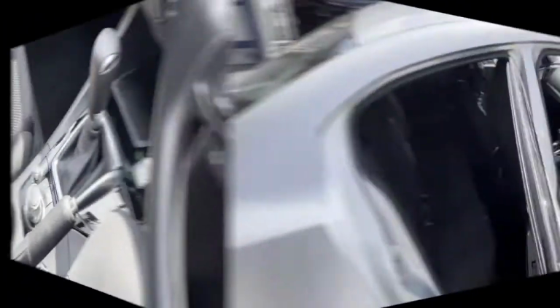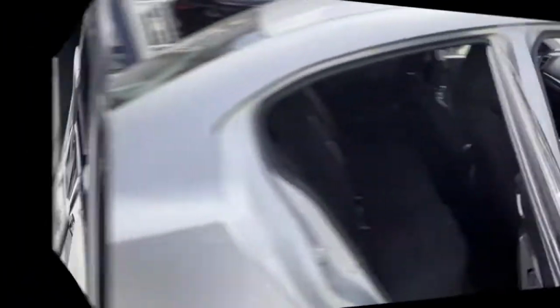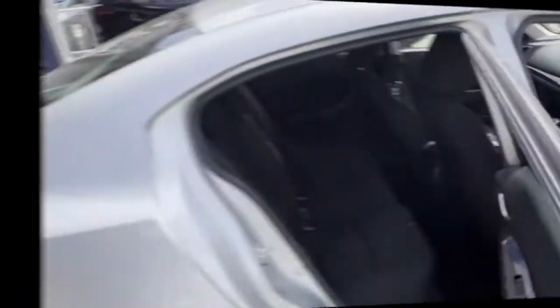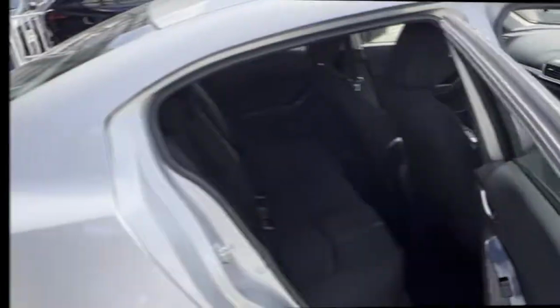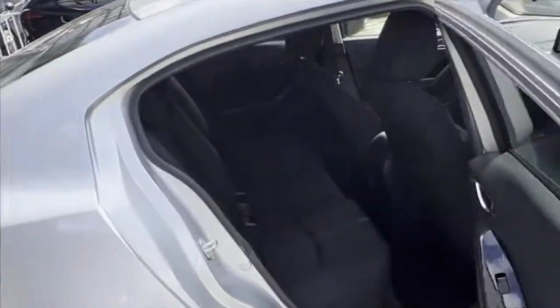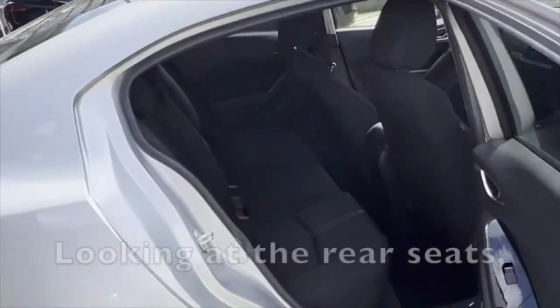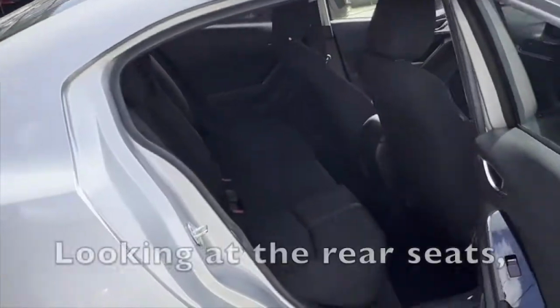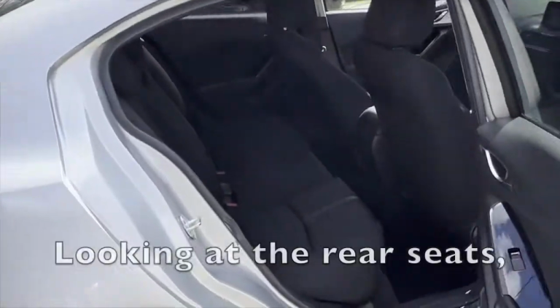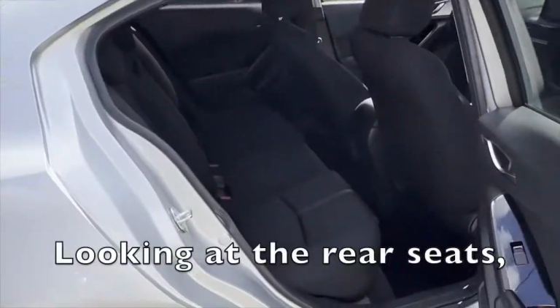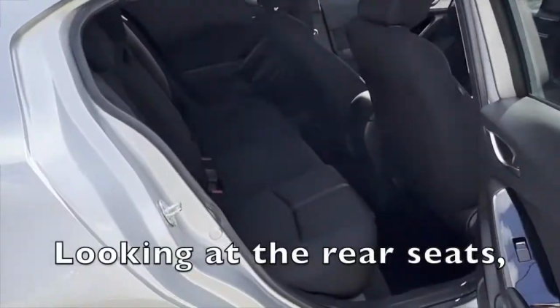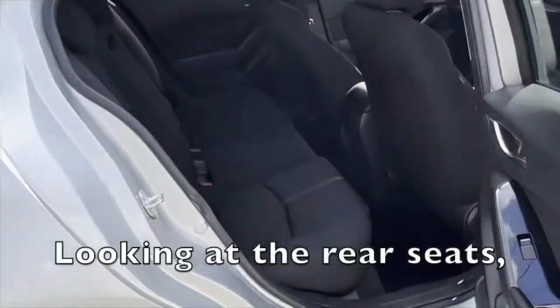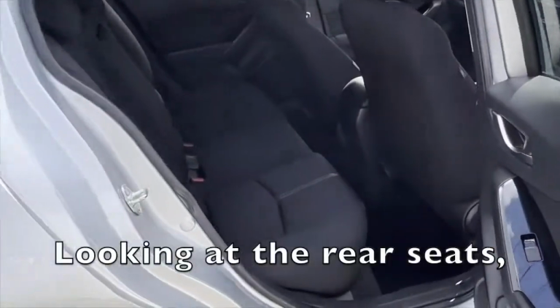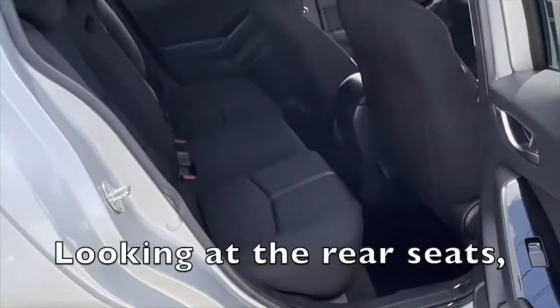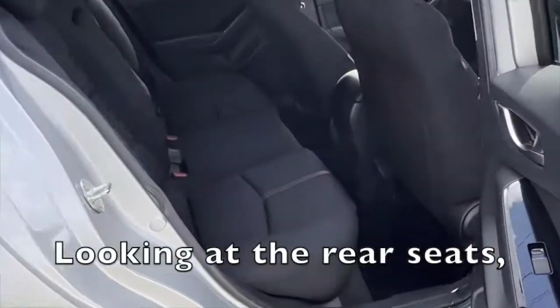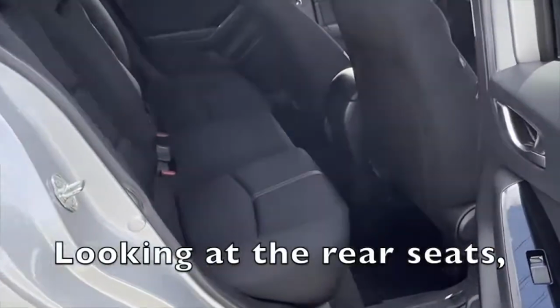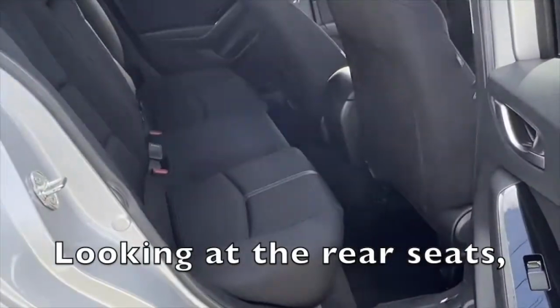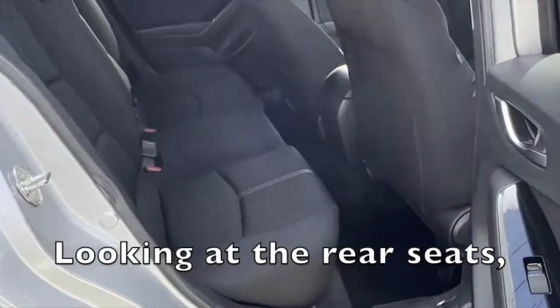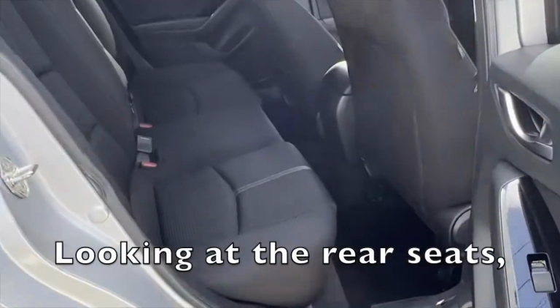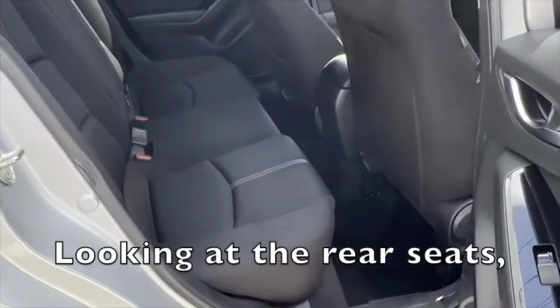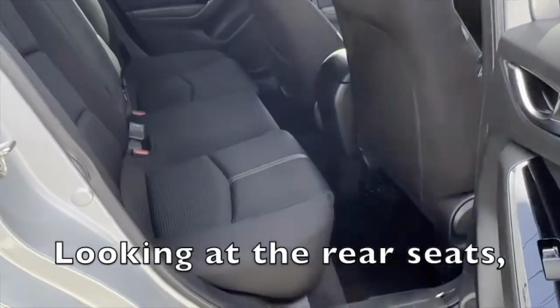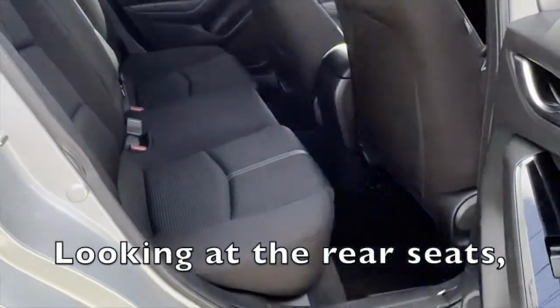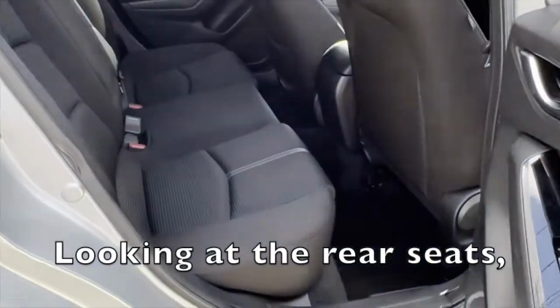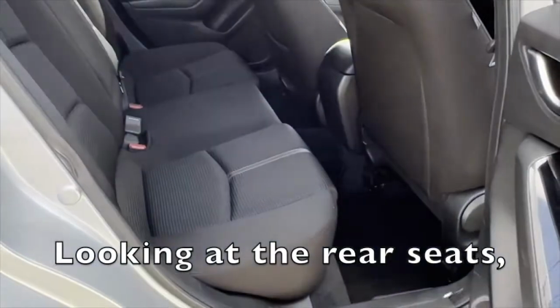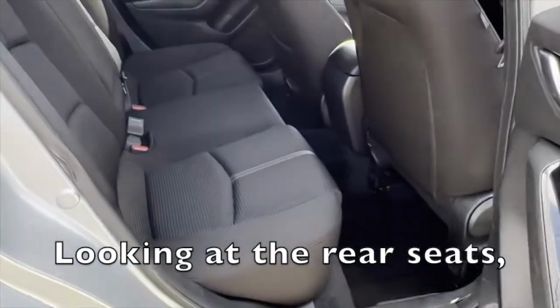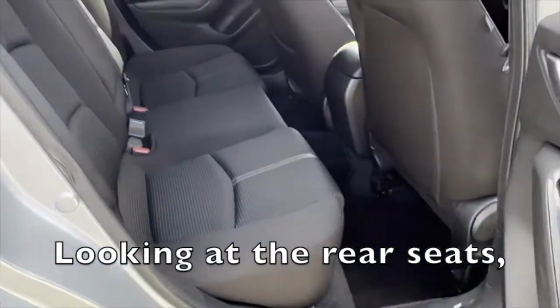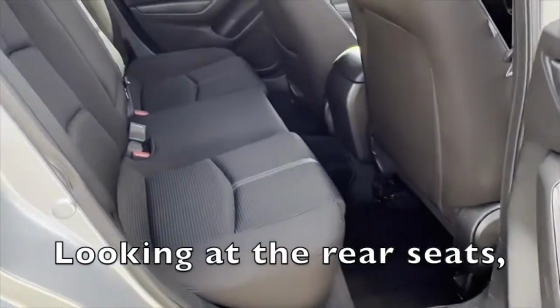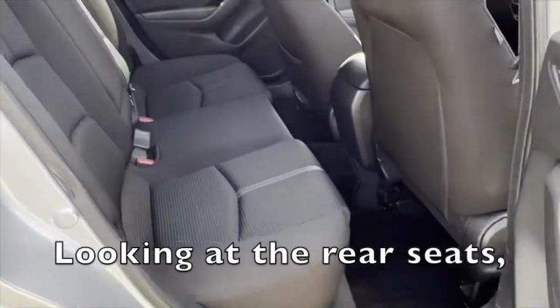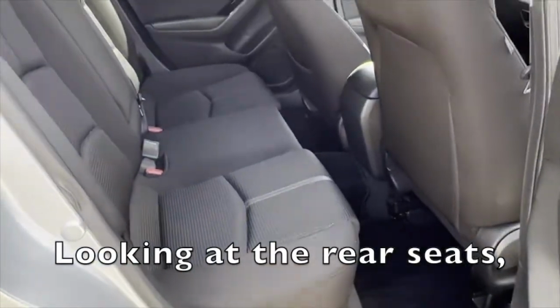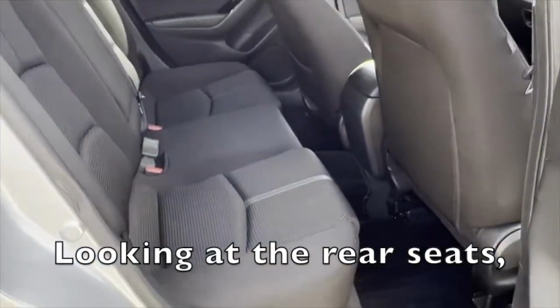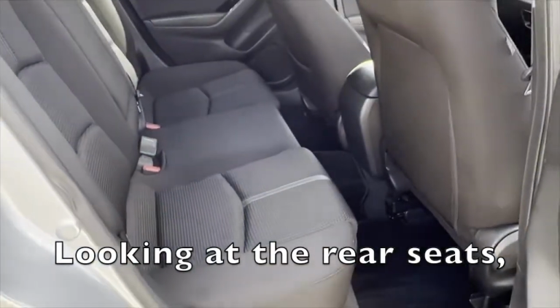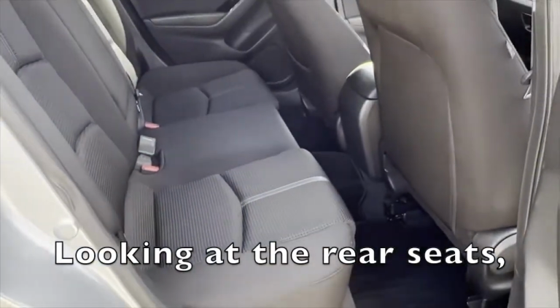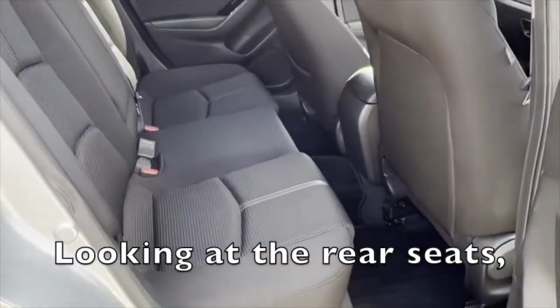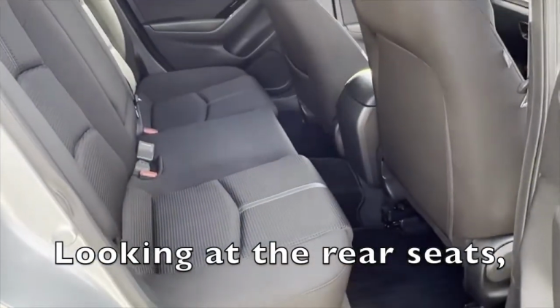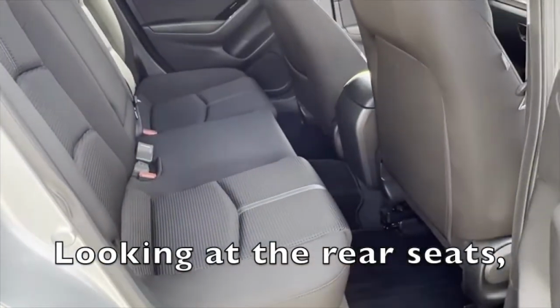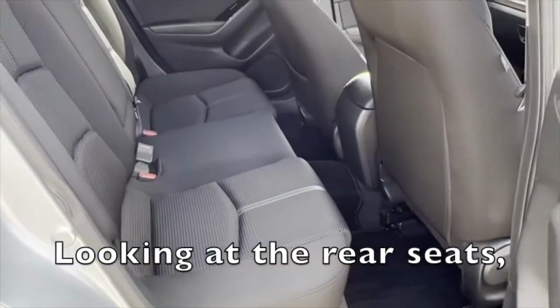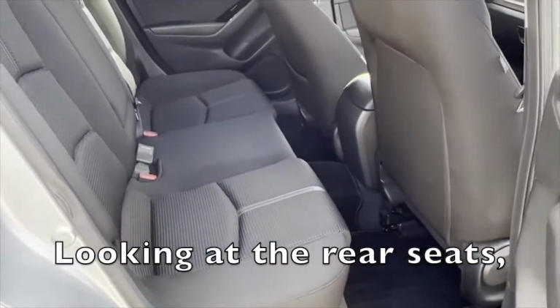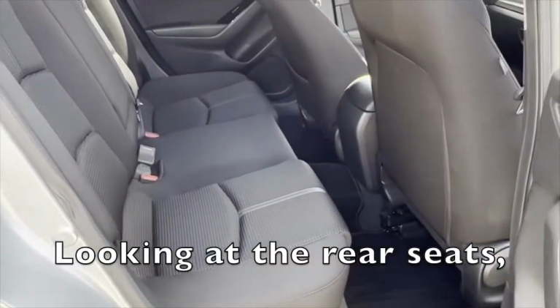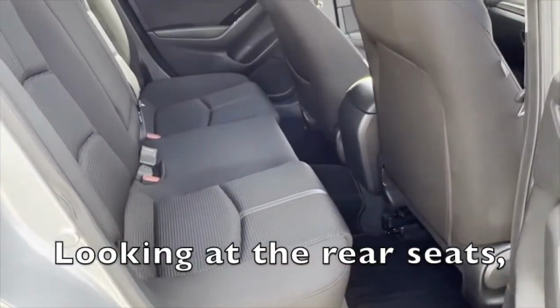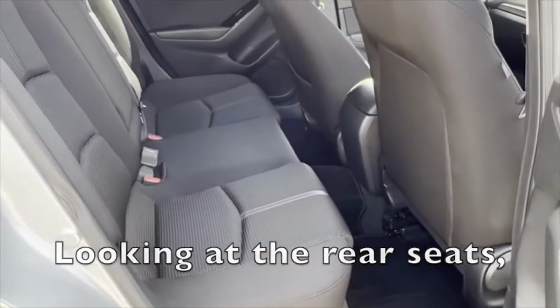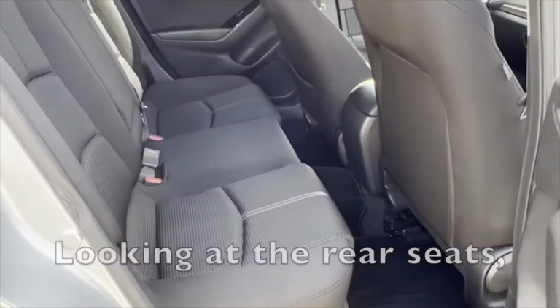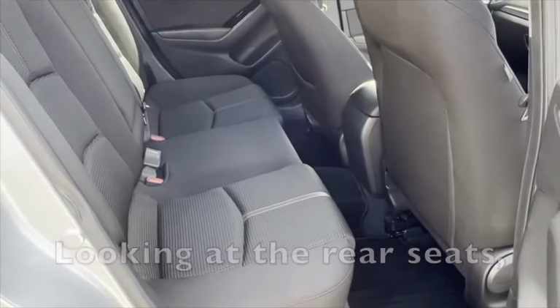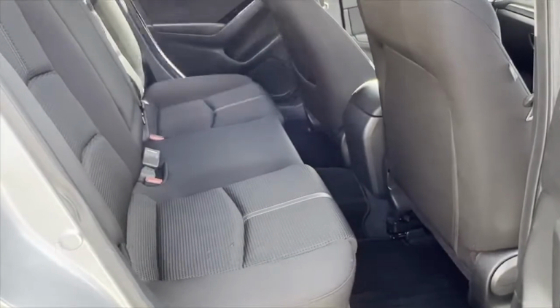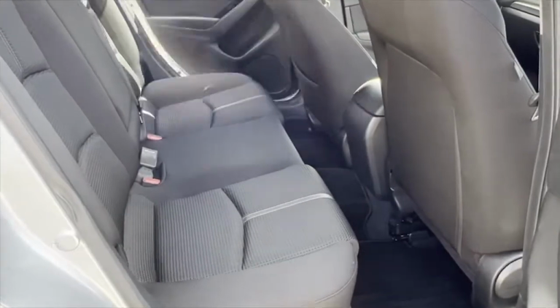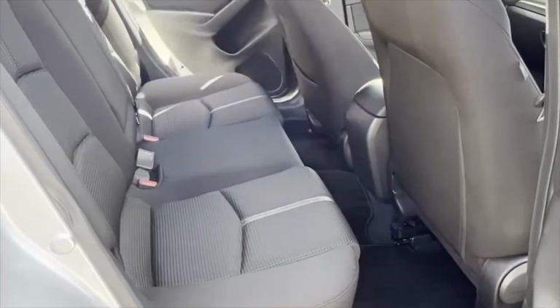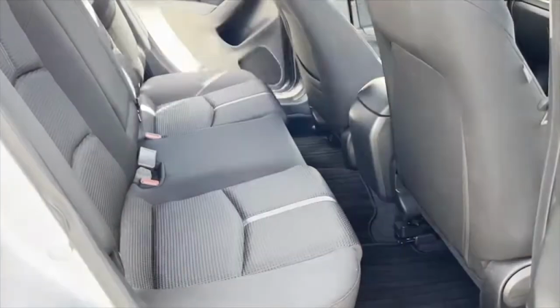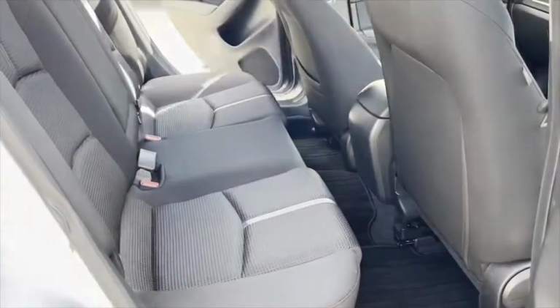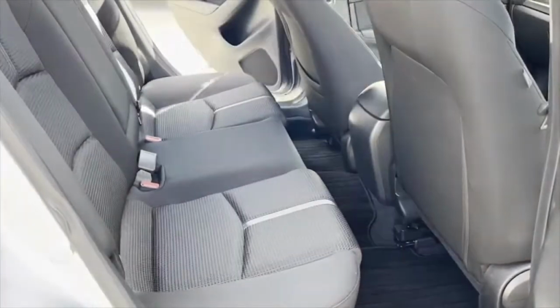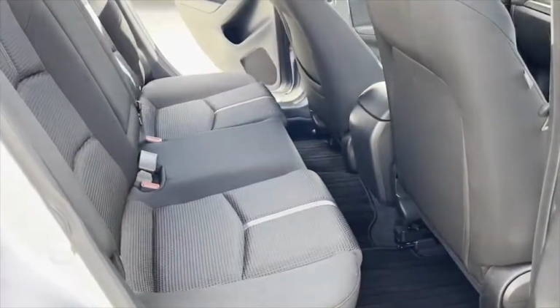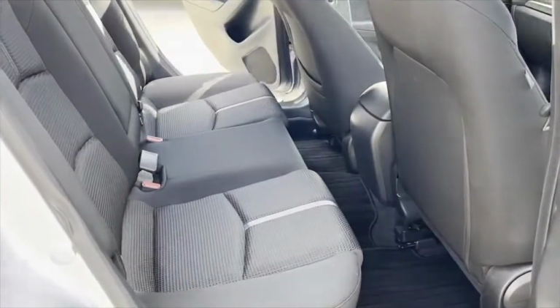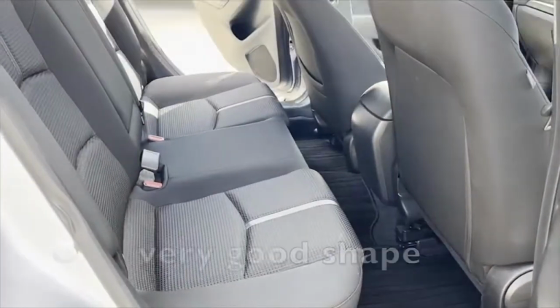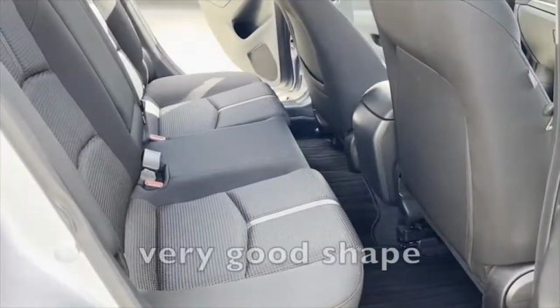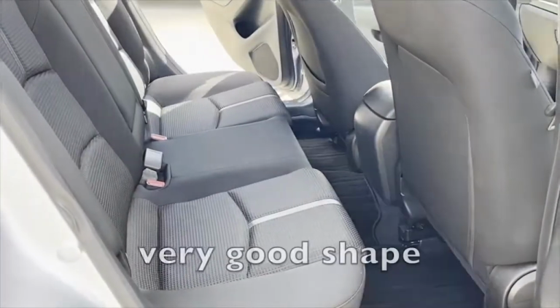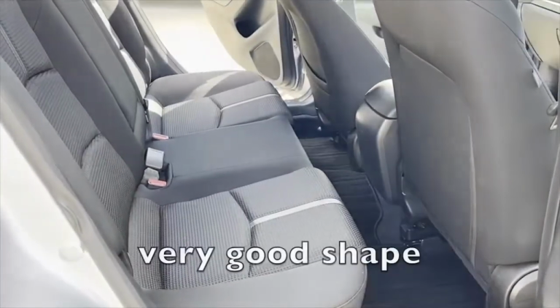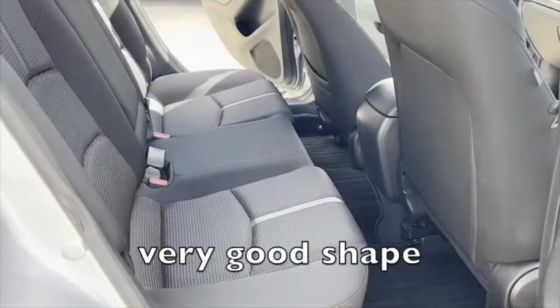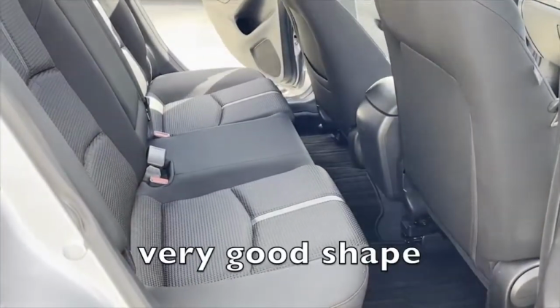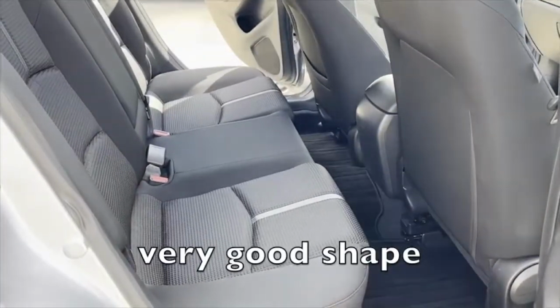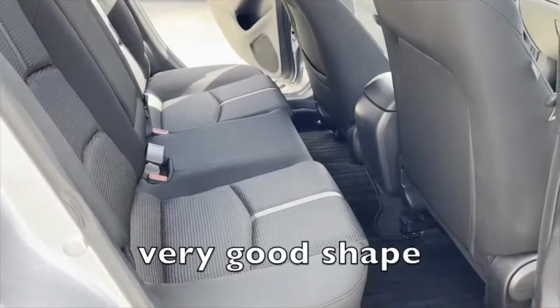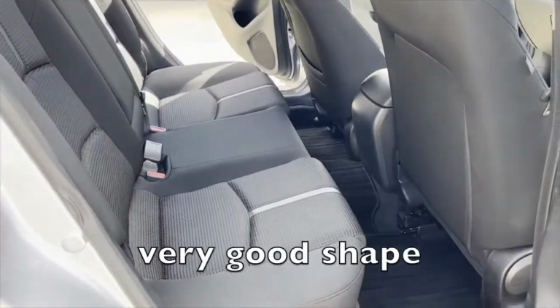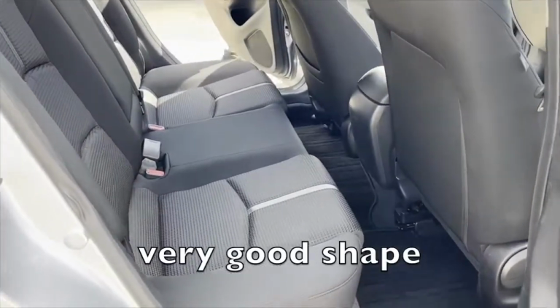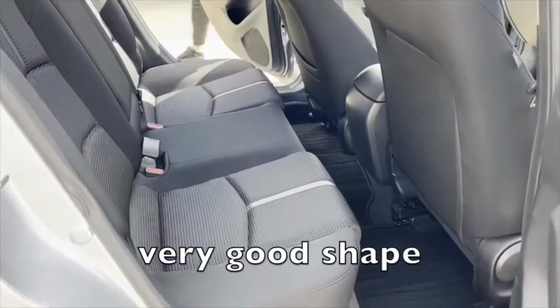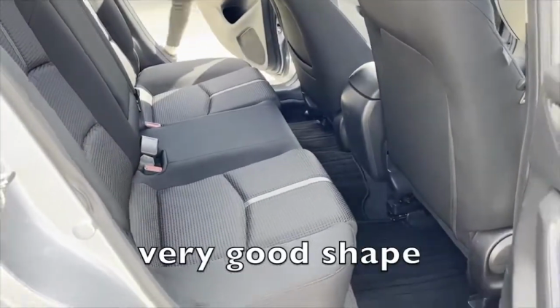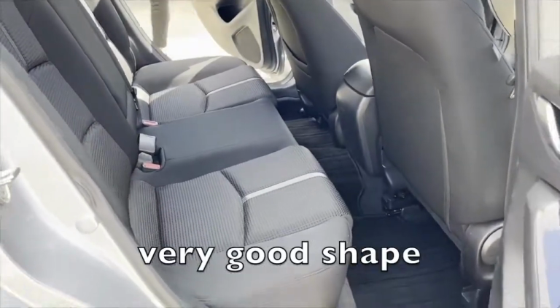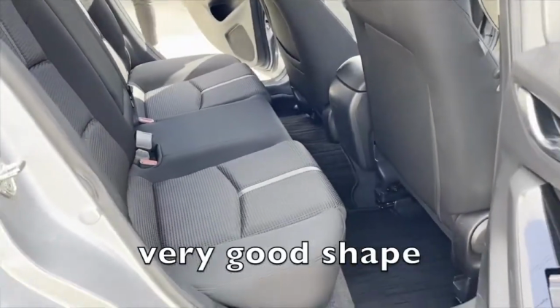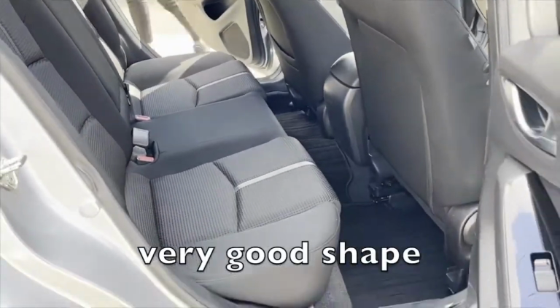Looking at the rear seats — they're in very good shape.